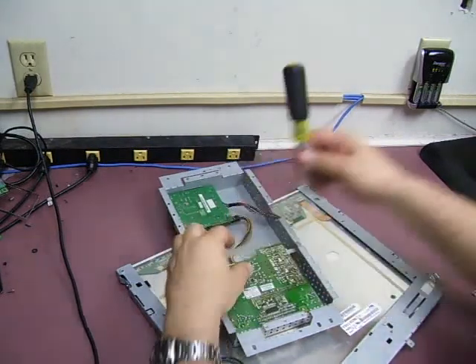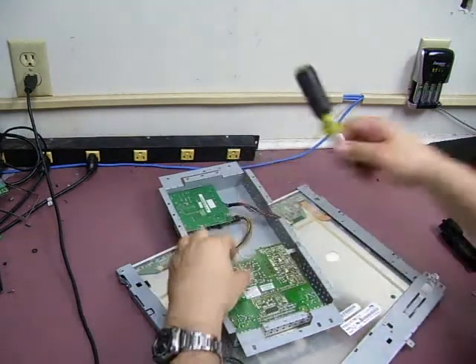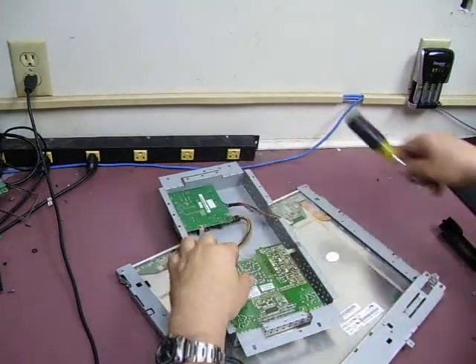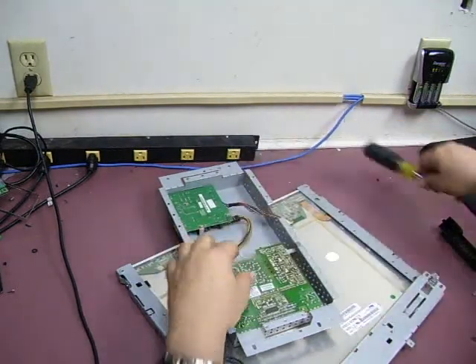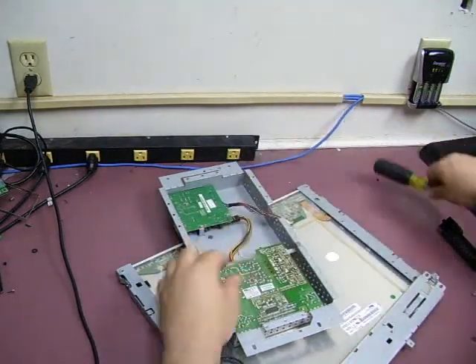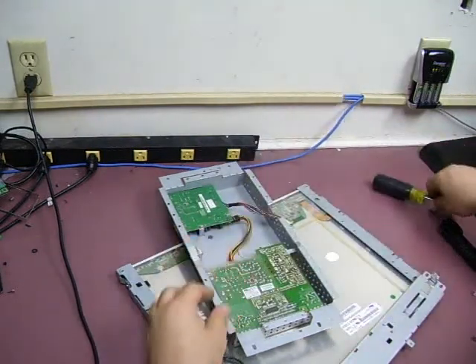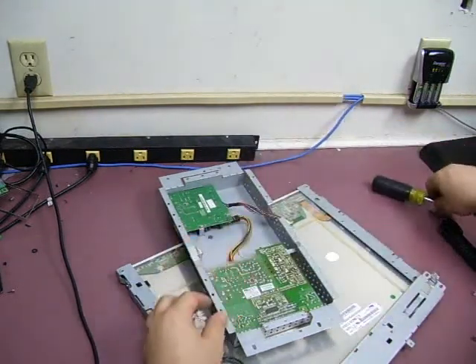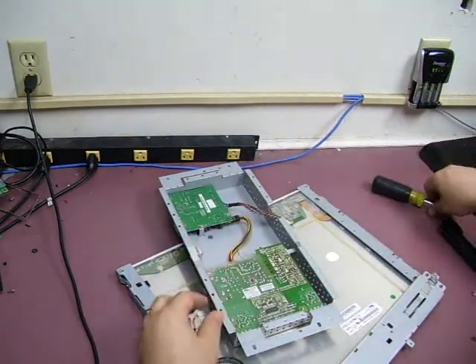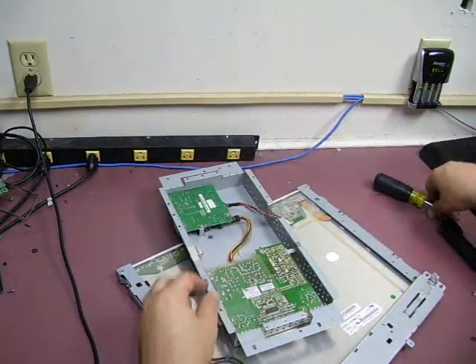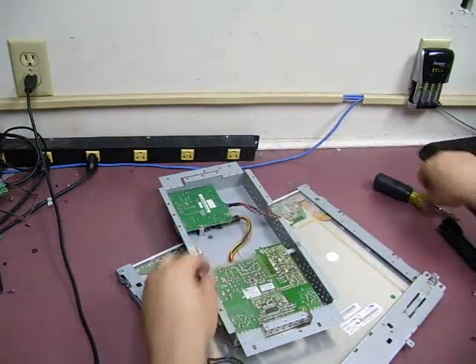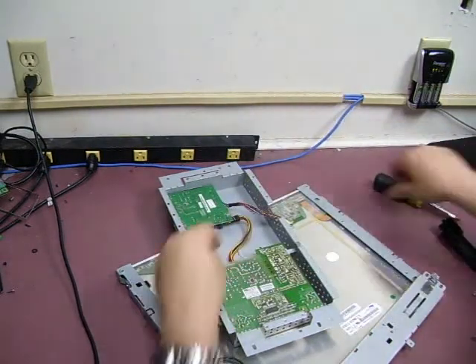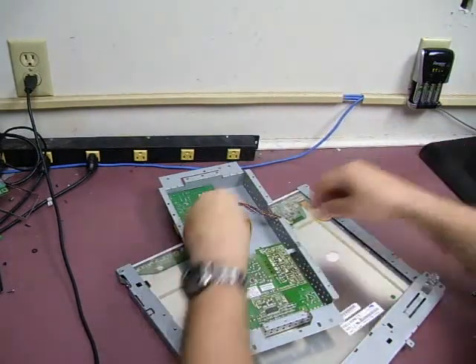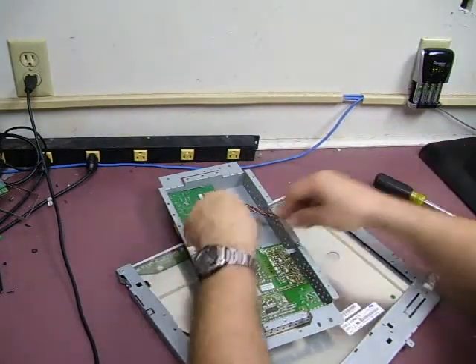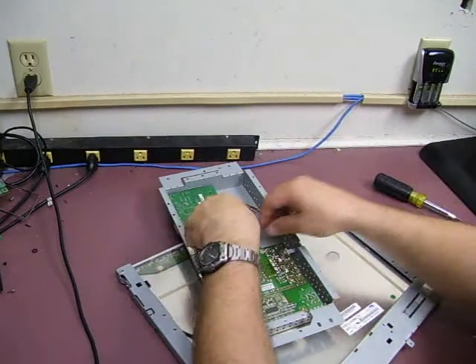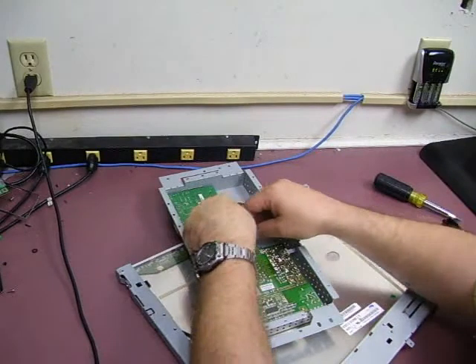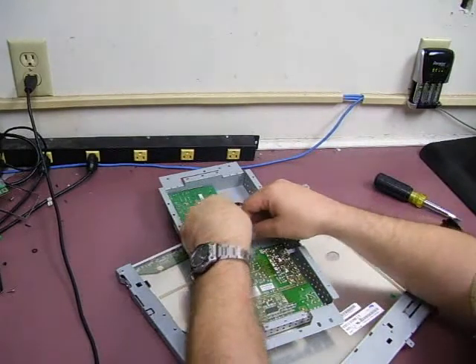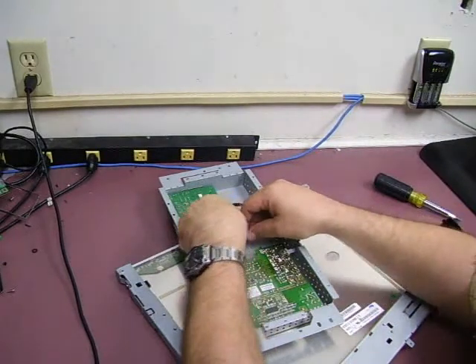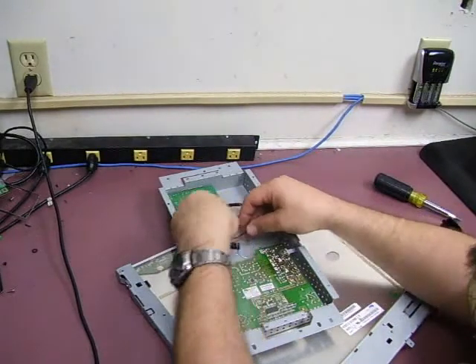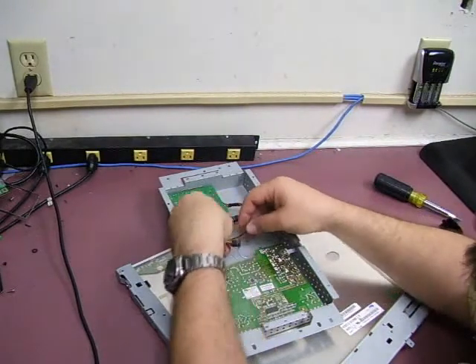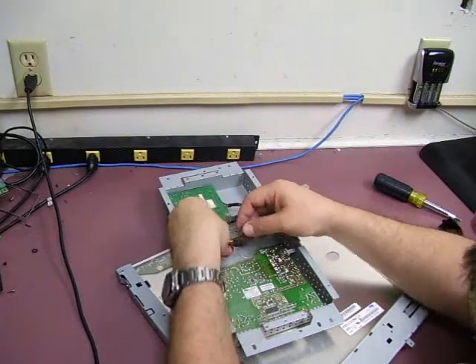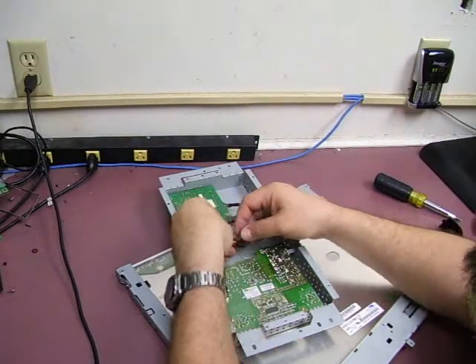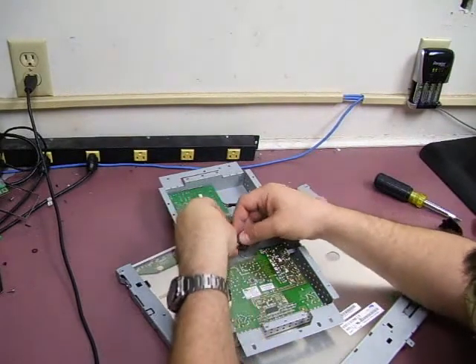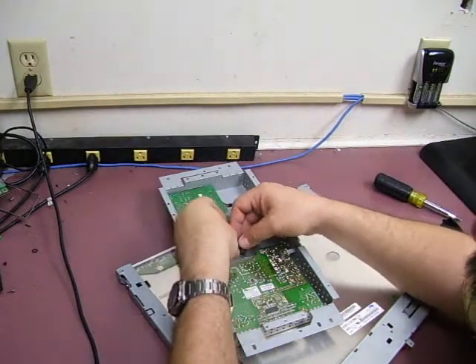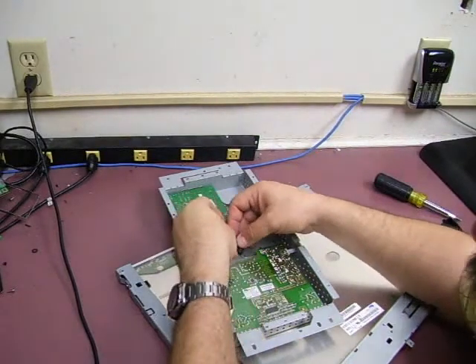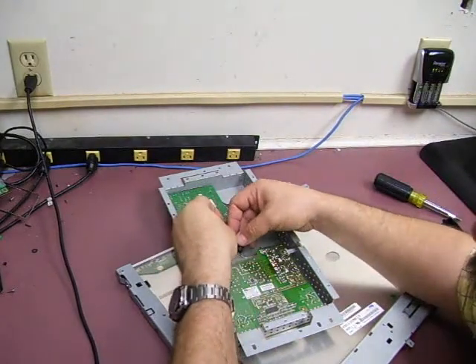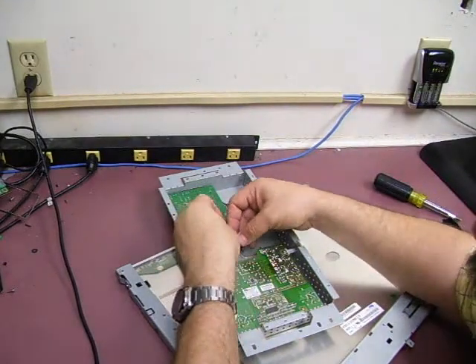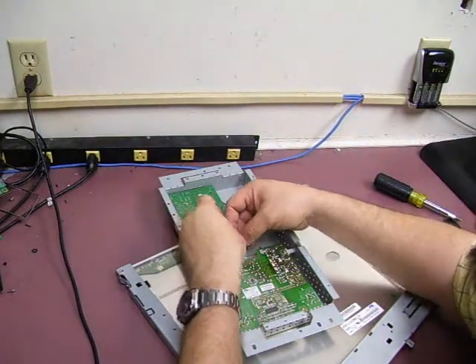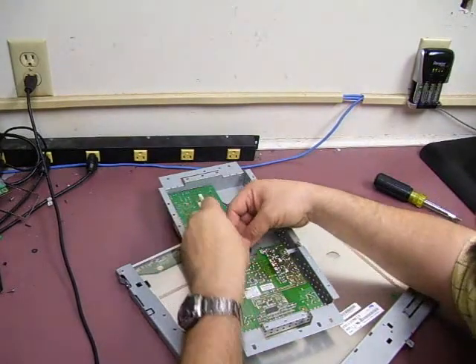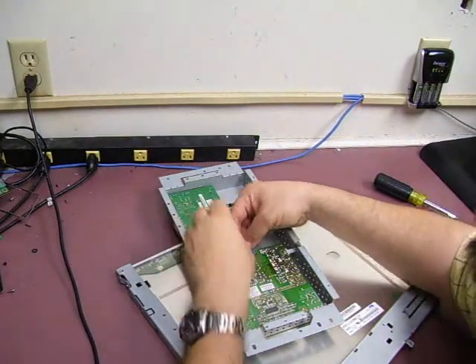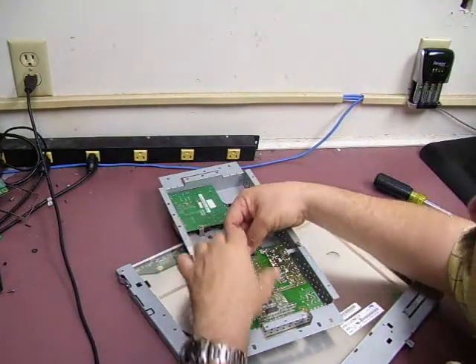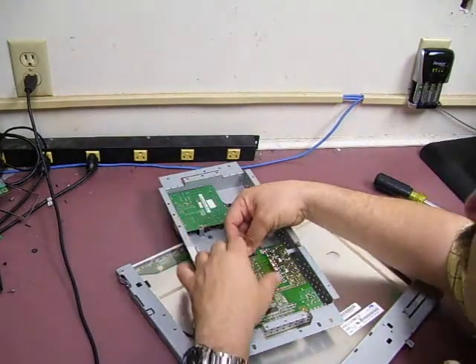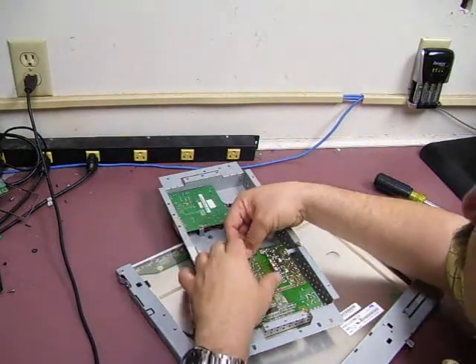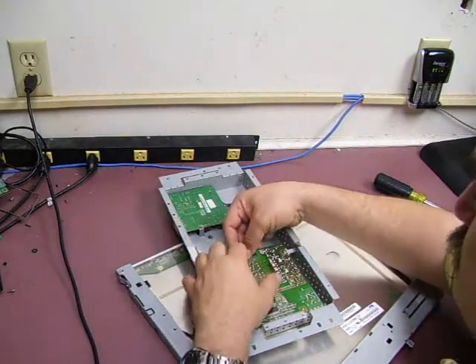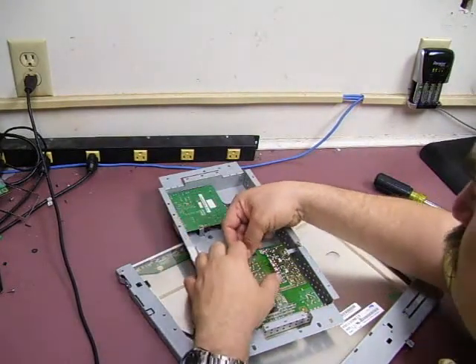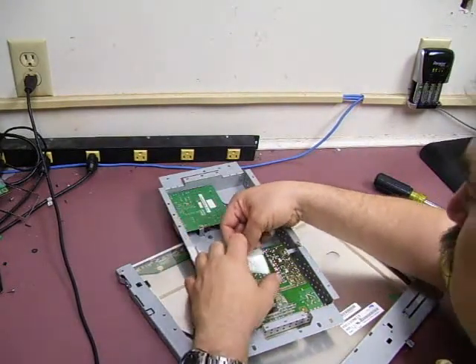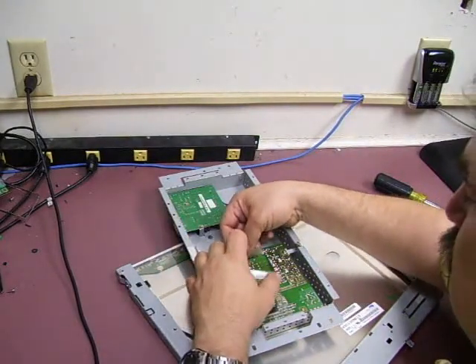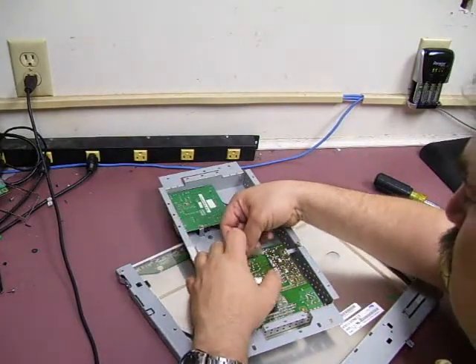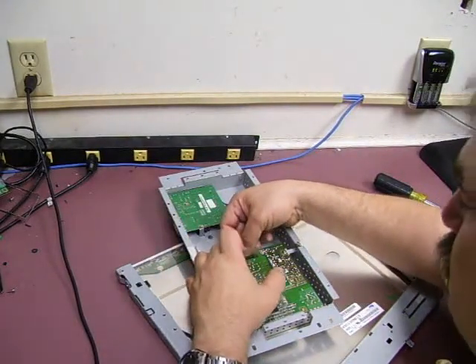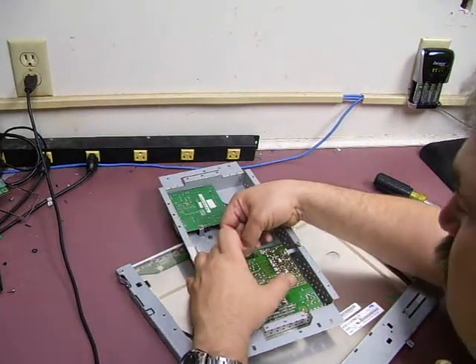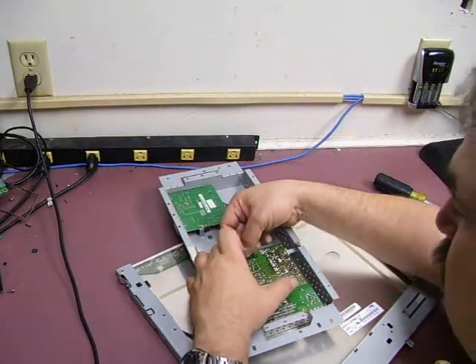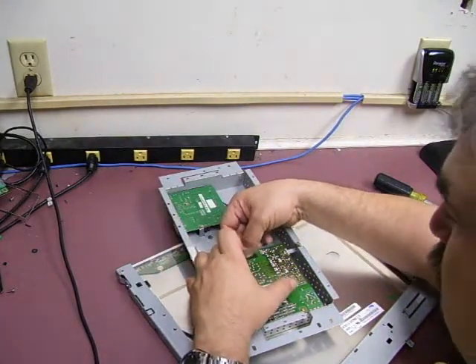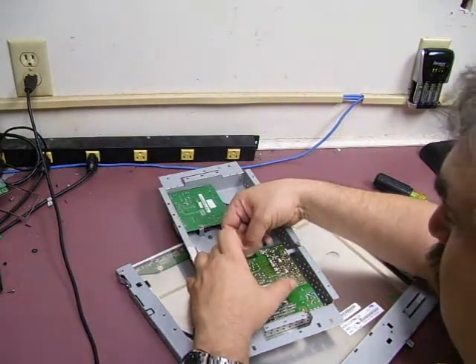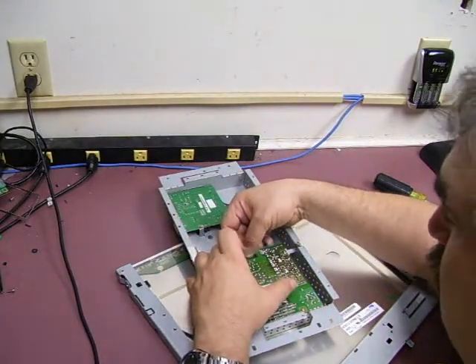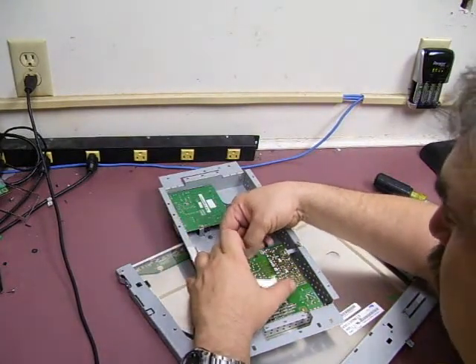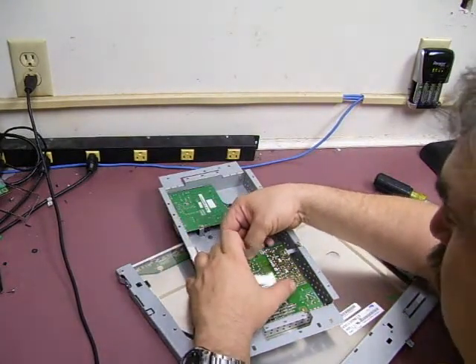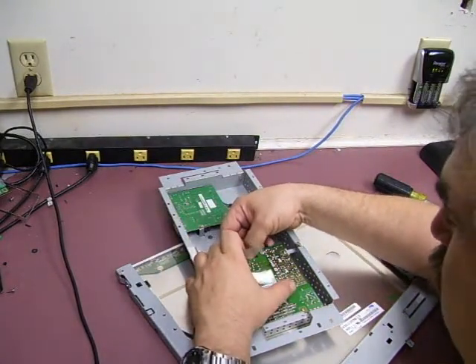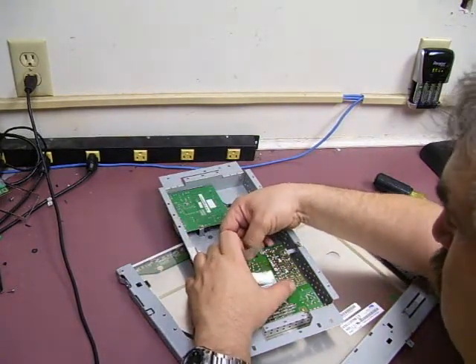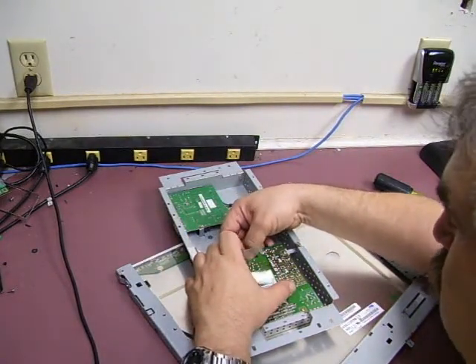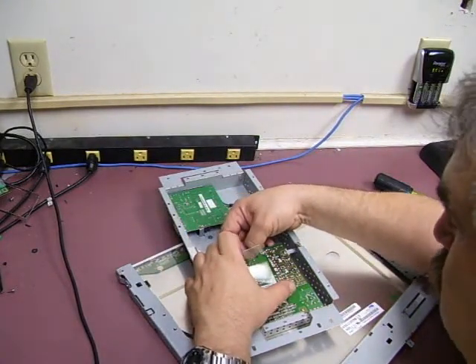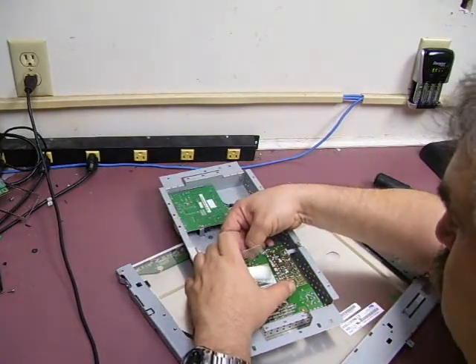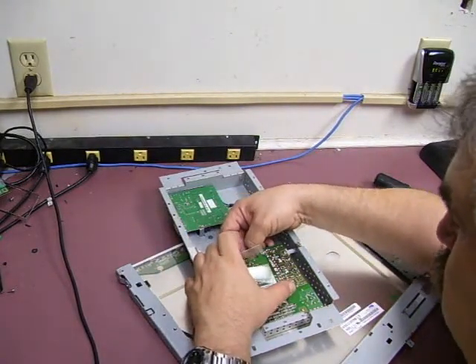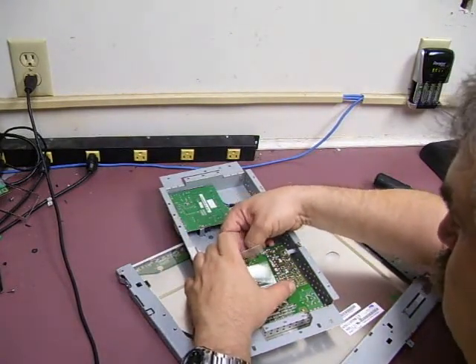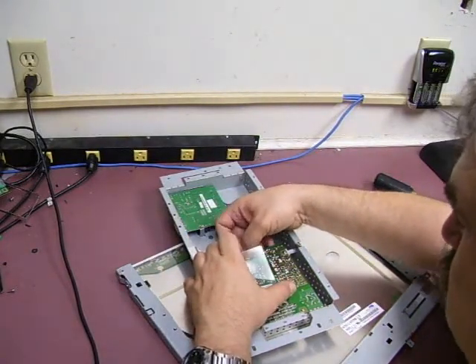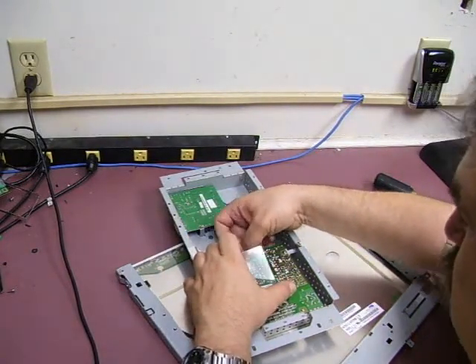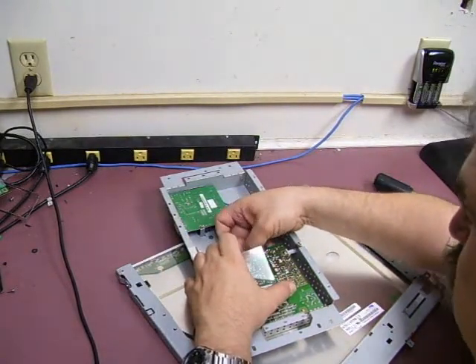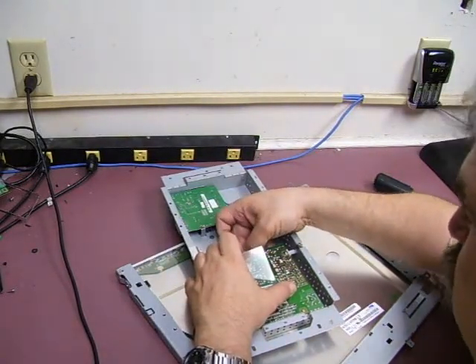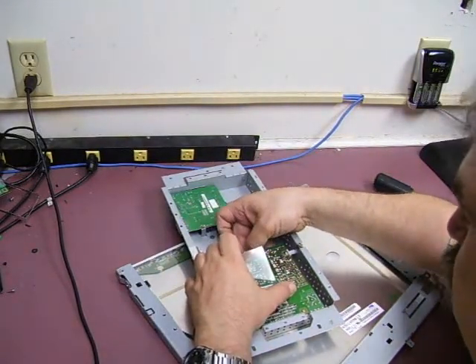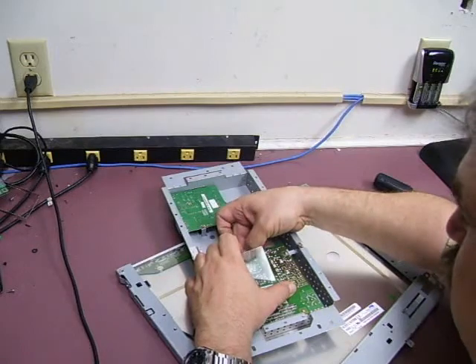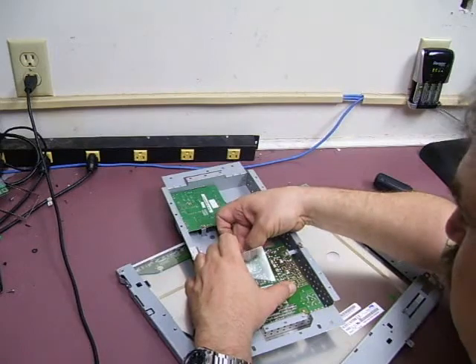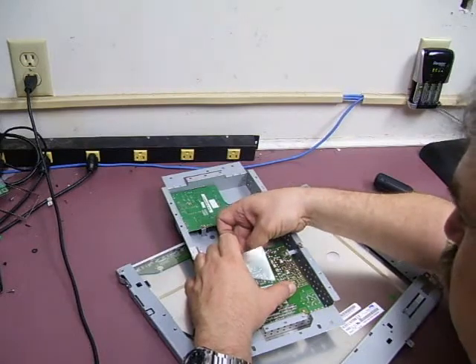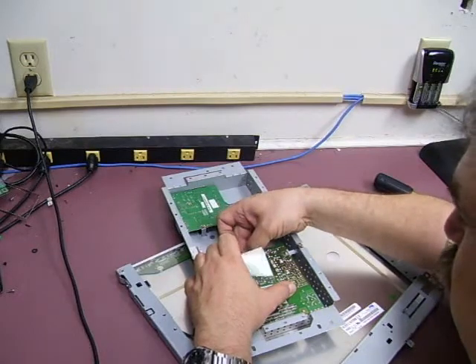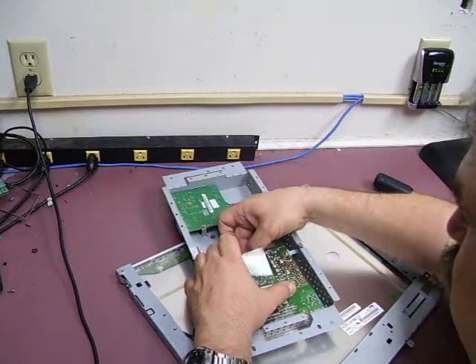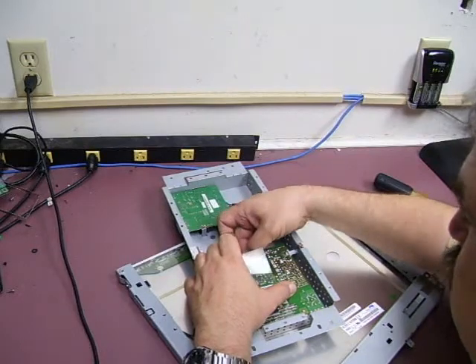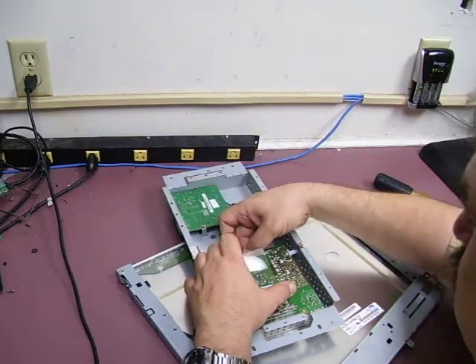Now that that is done, we need to plug back in the power cable that goes between the two boards.